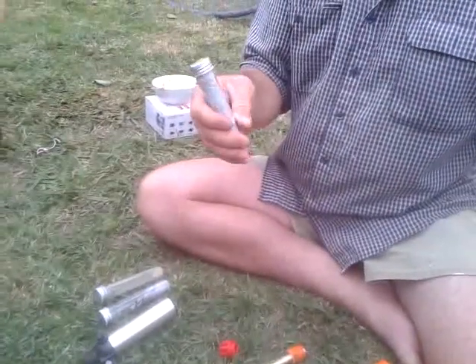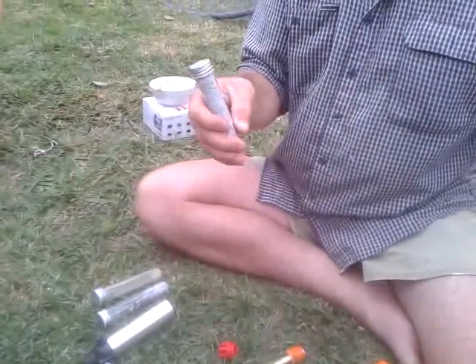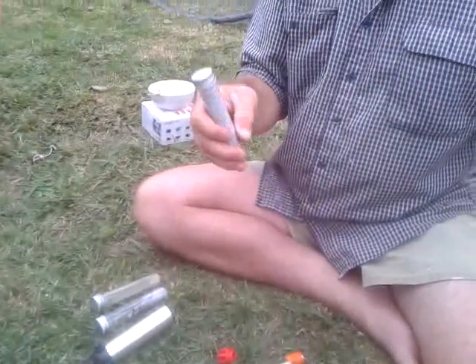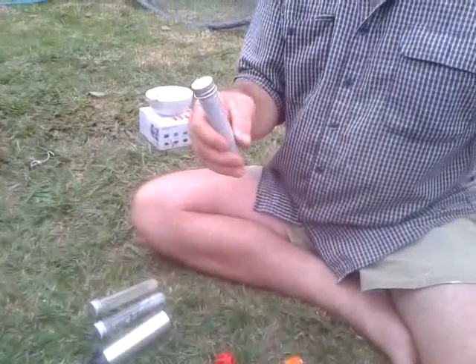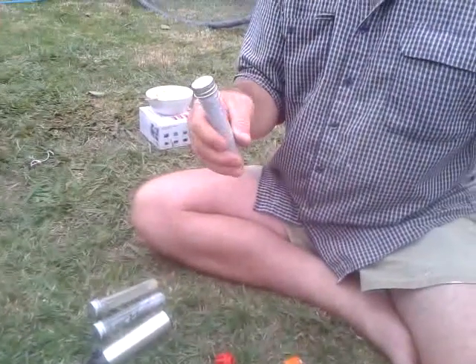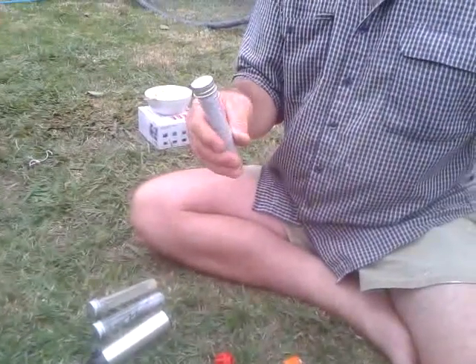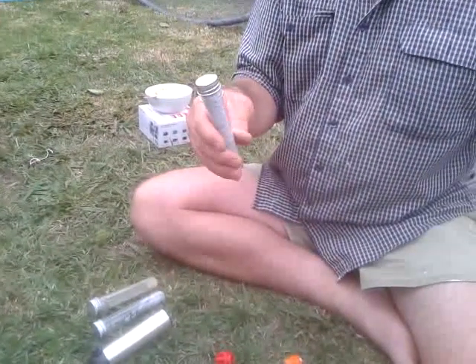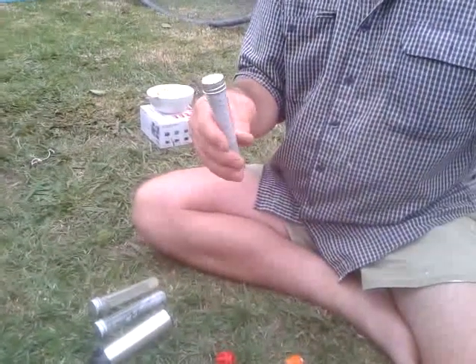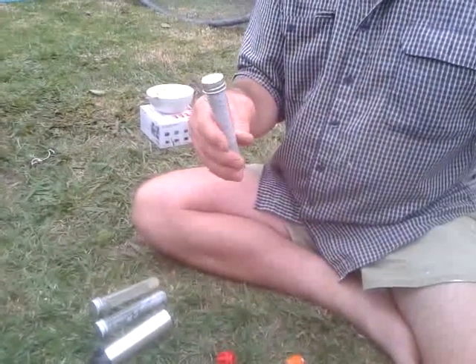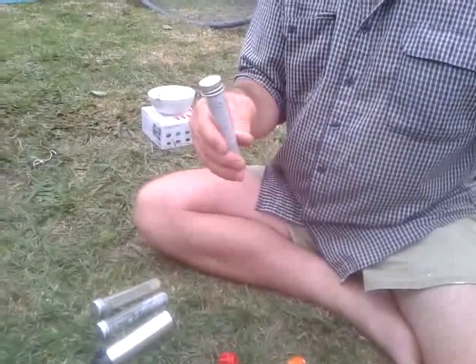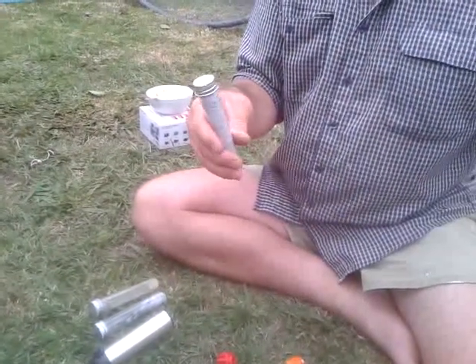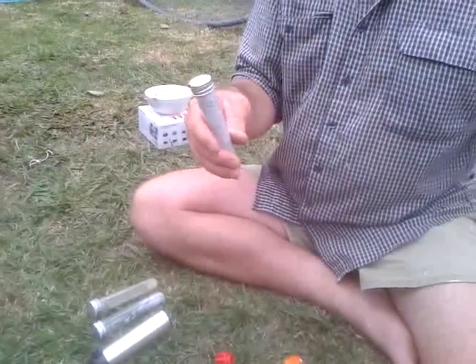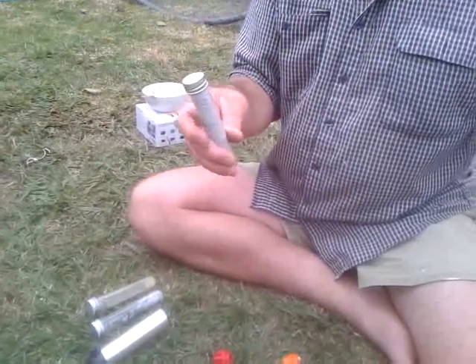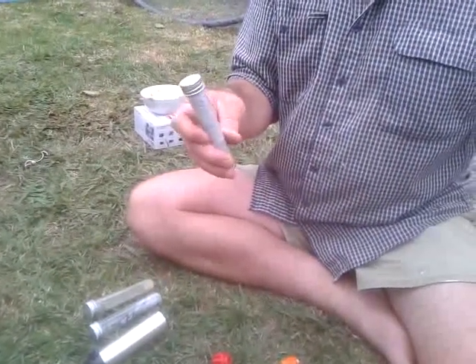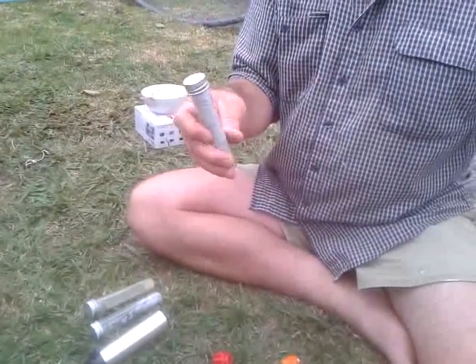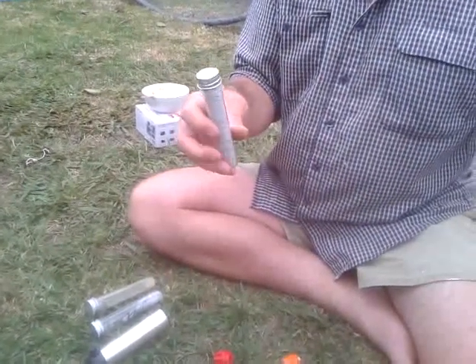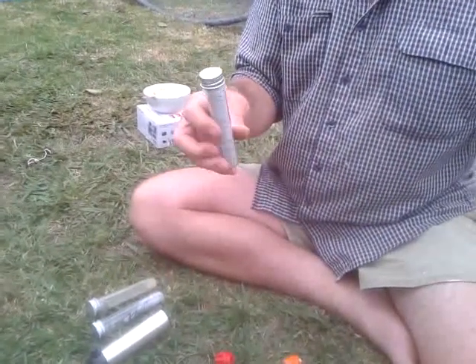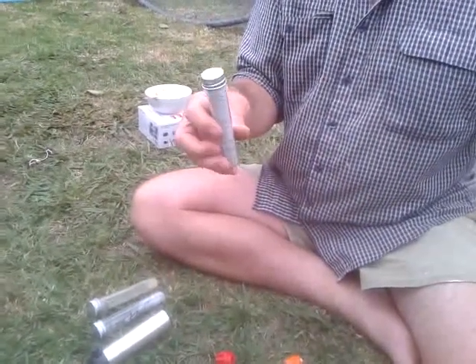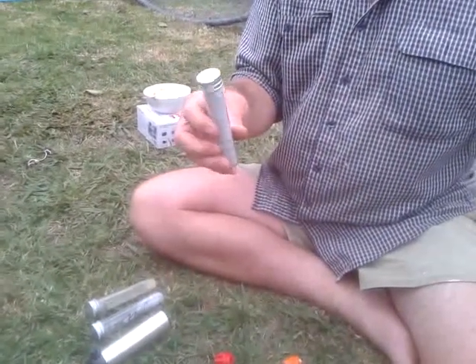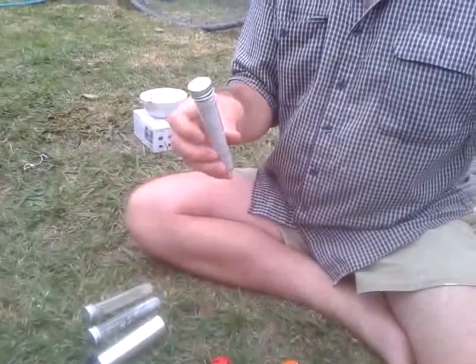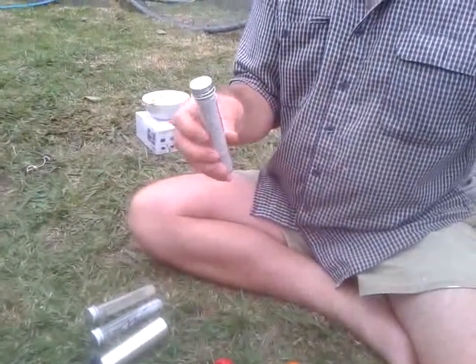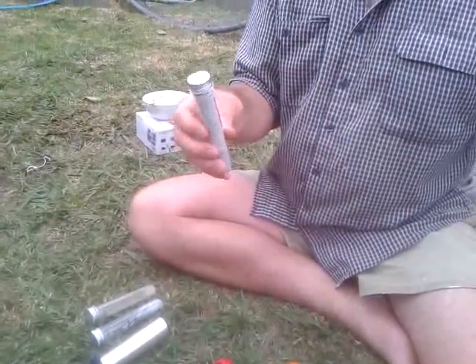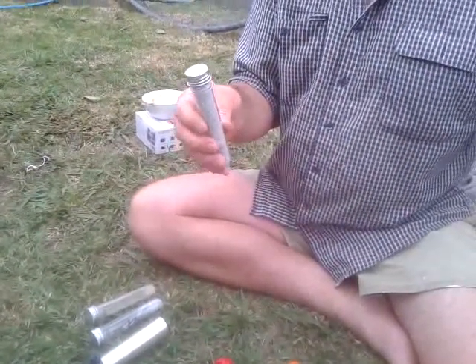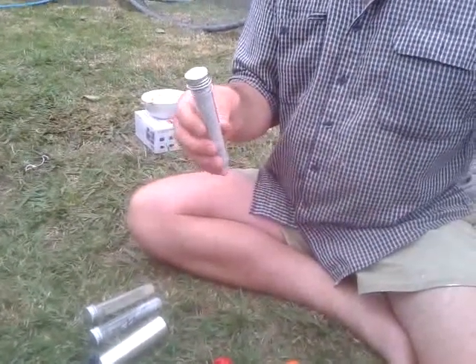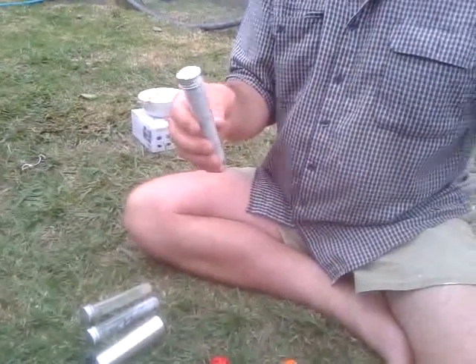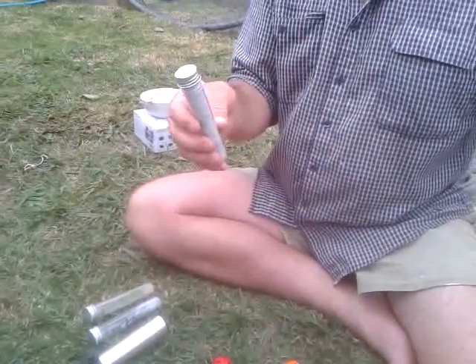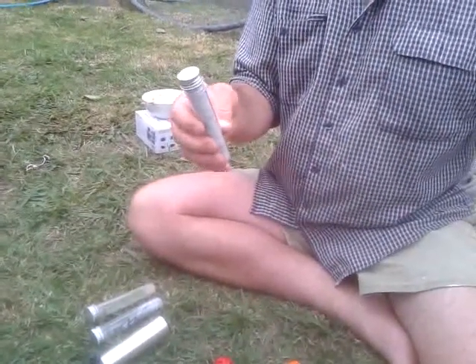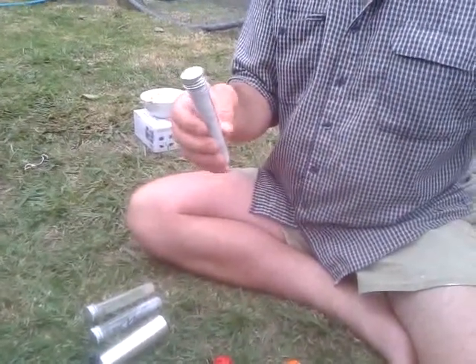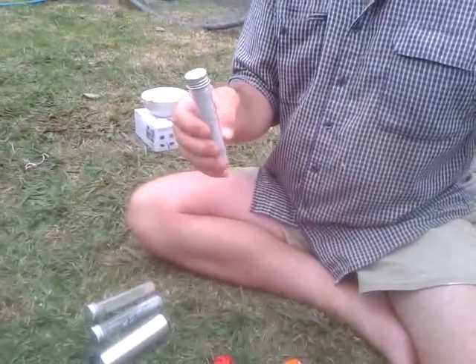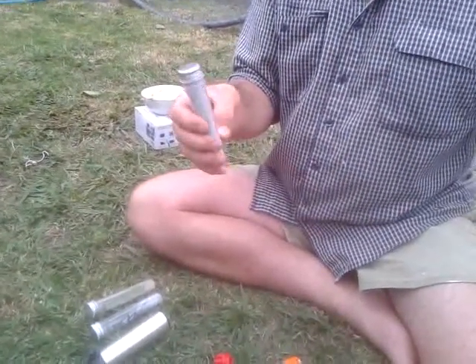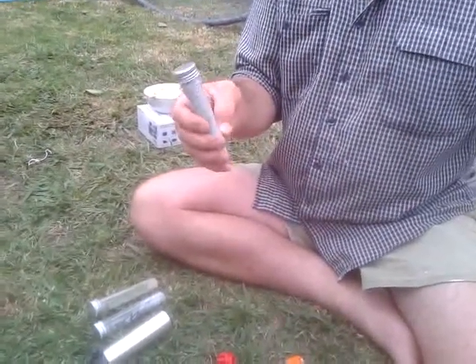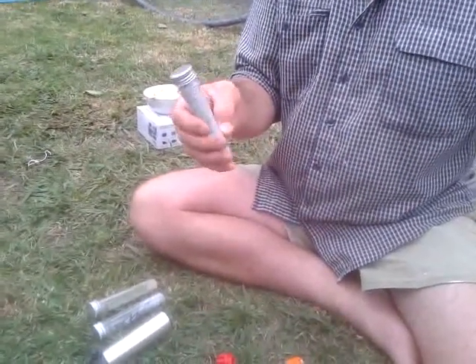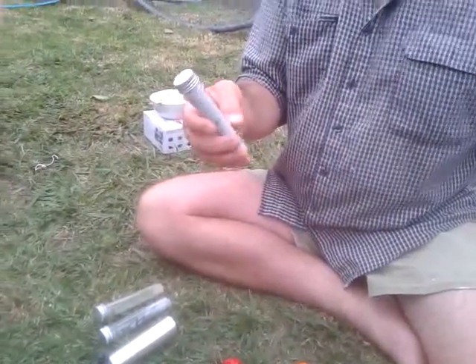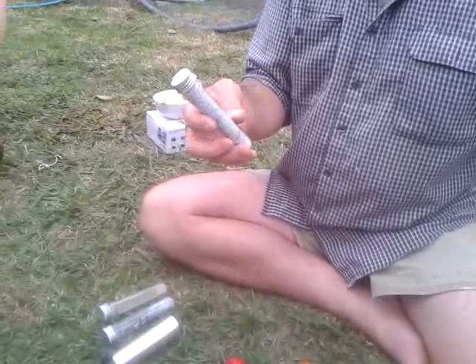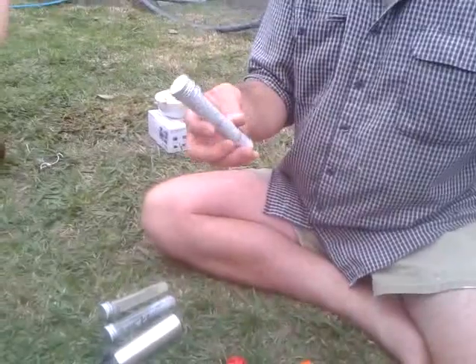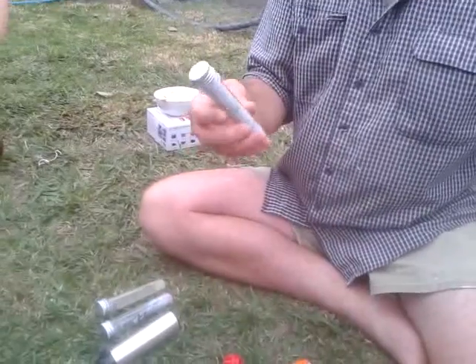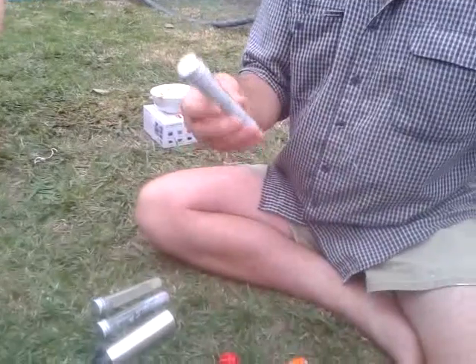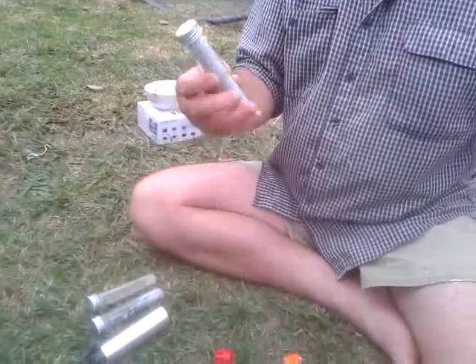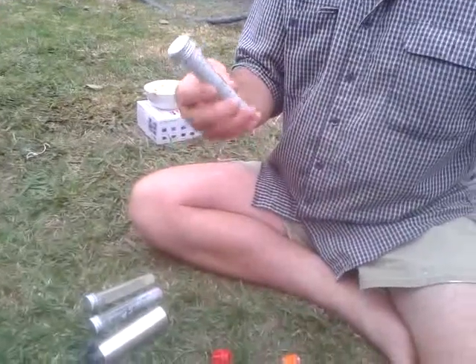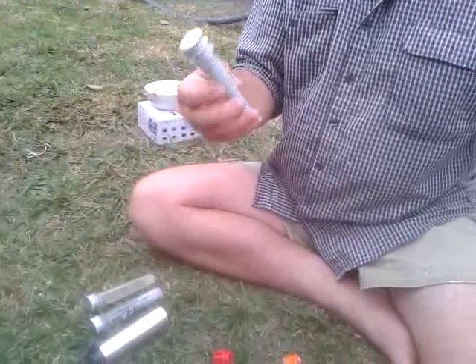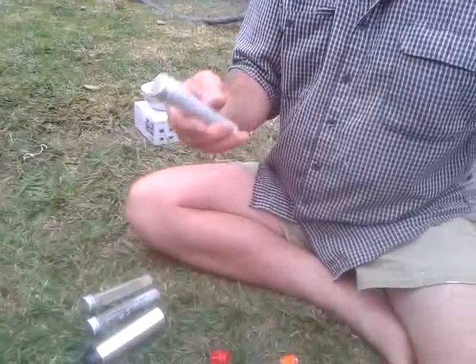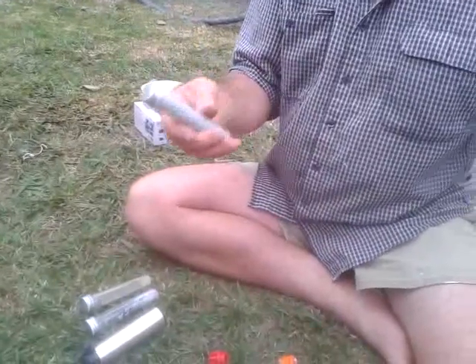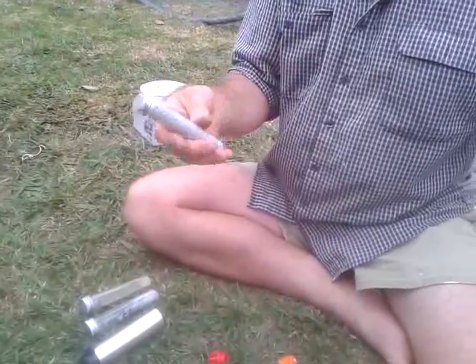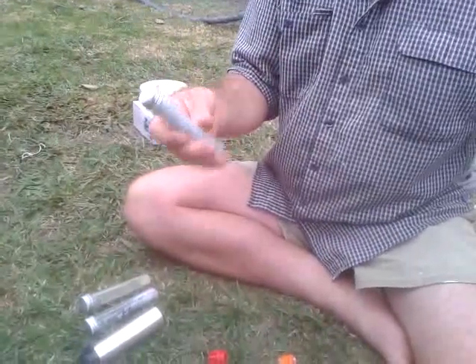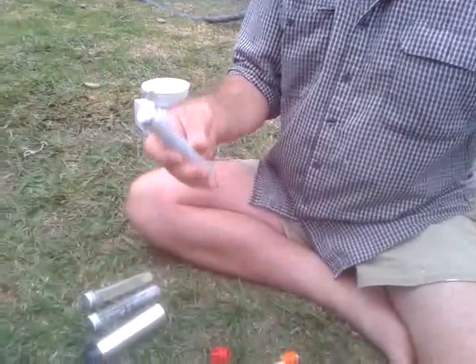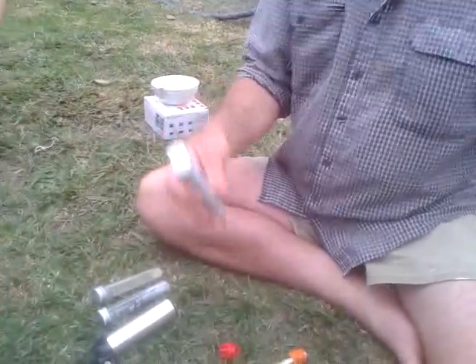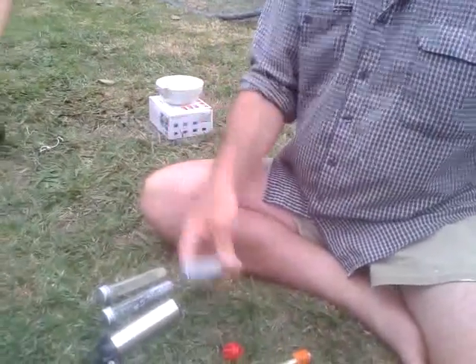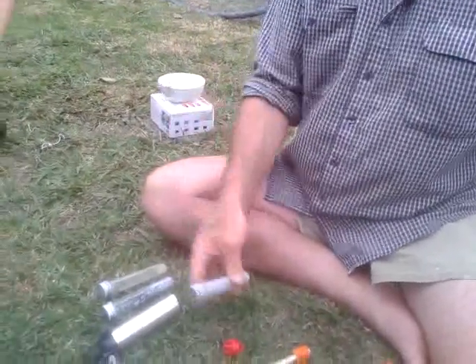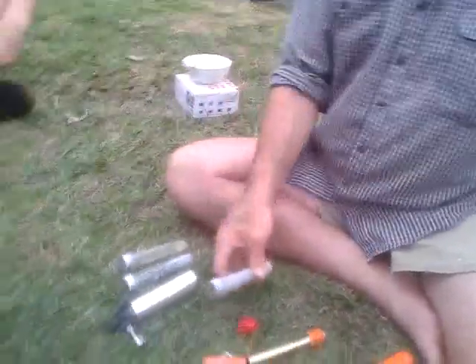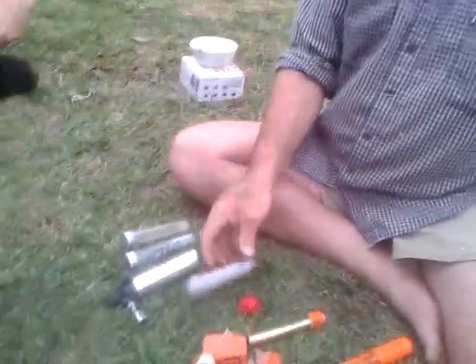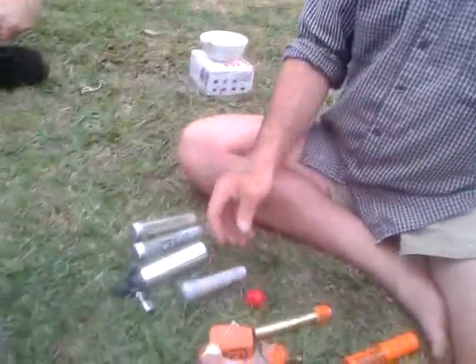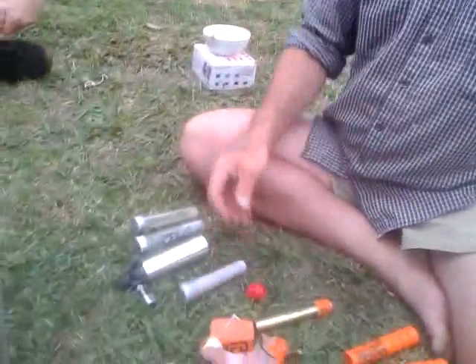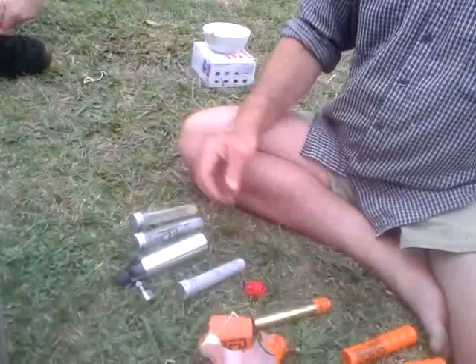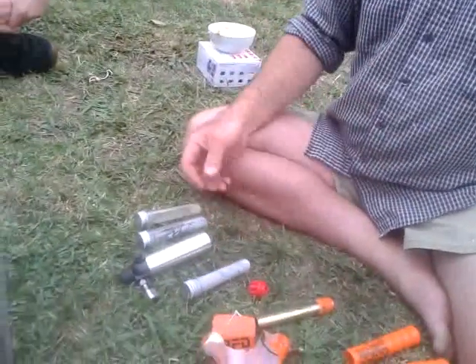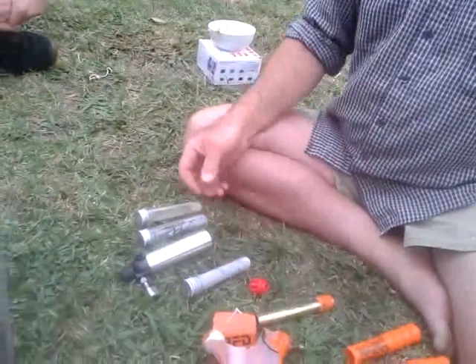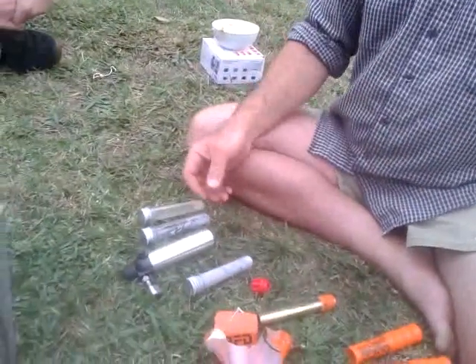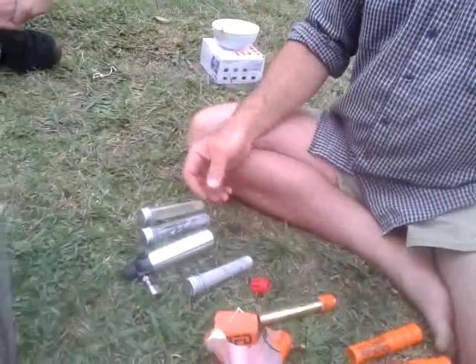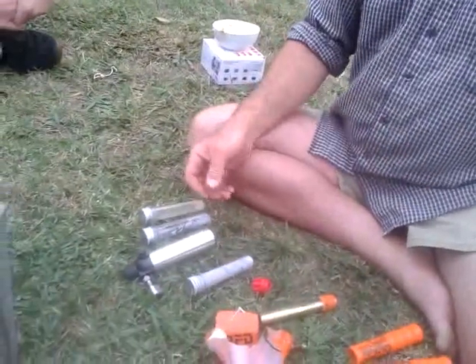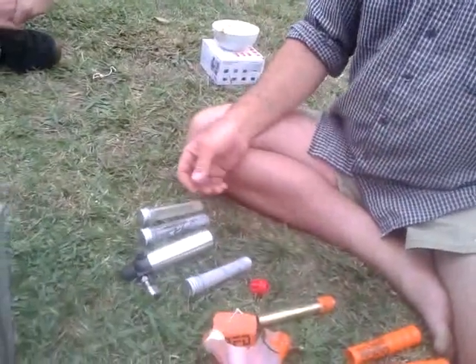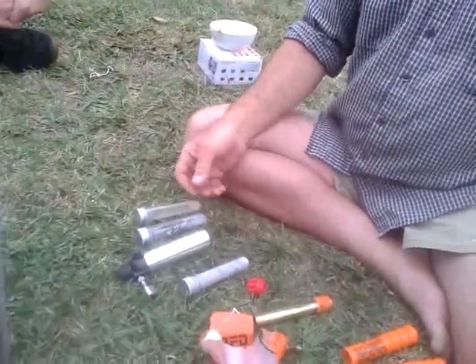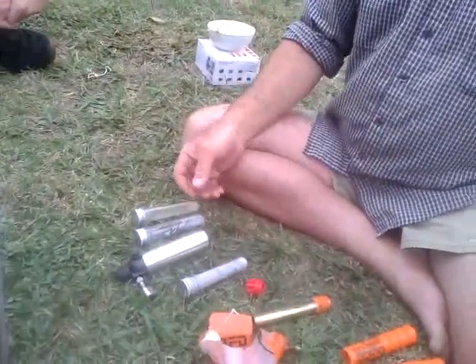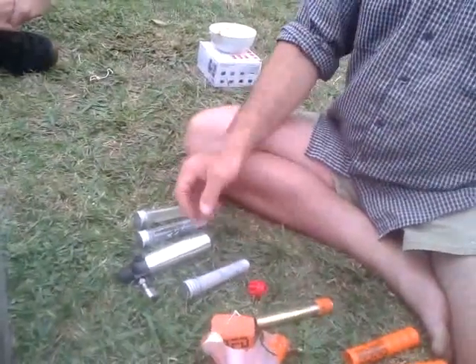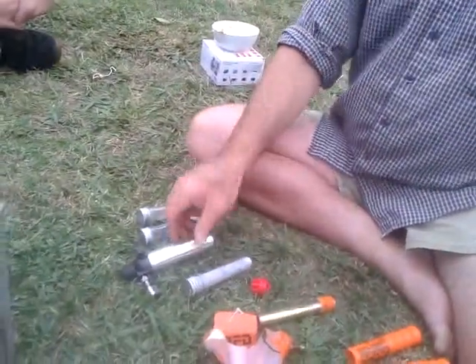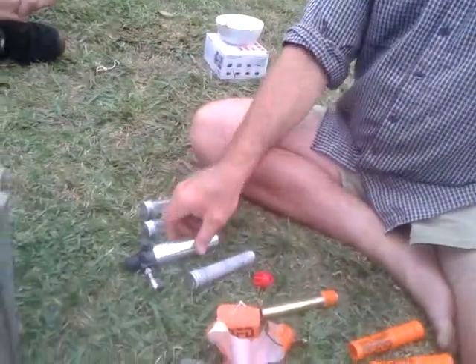That's what it says on the new flares we bought — so the red is strontium. Cool.